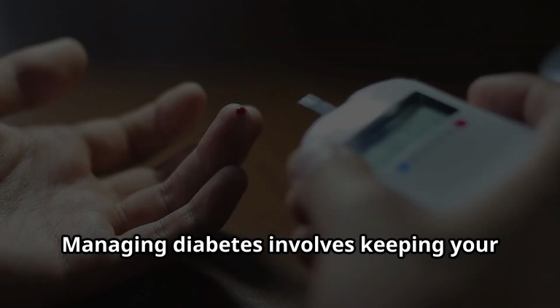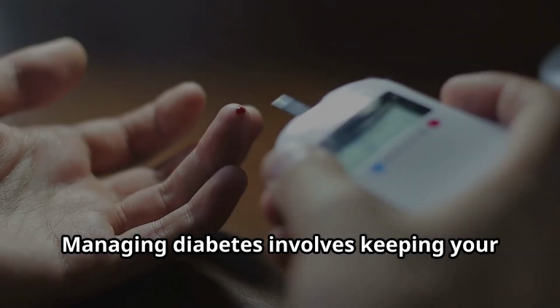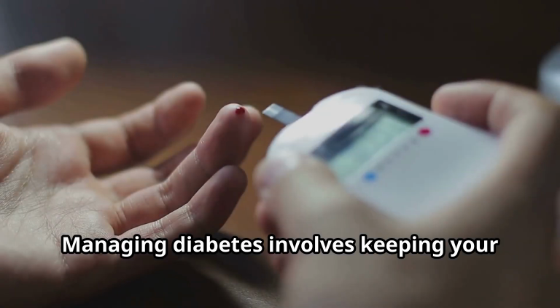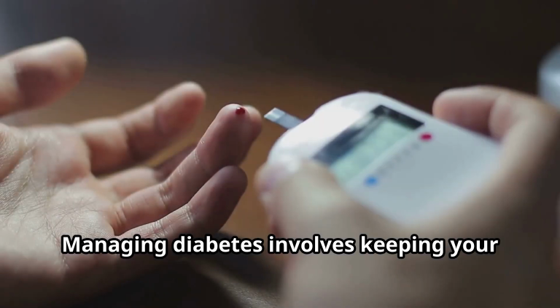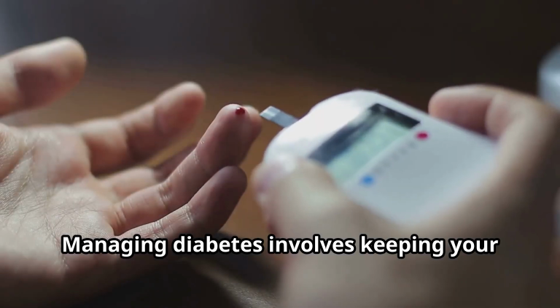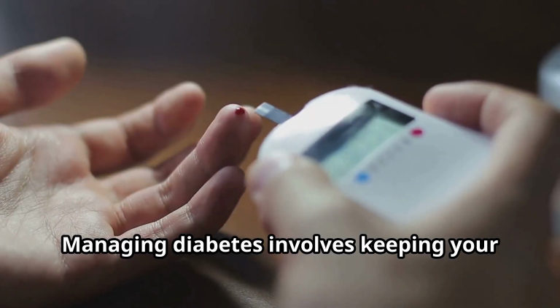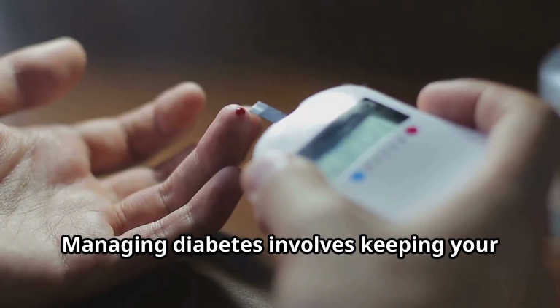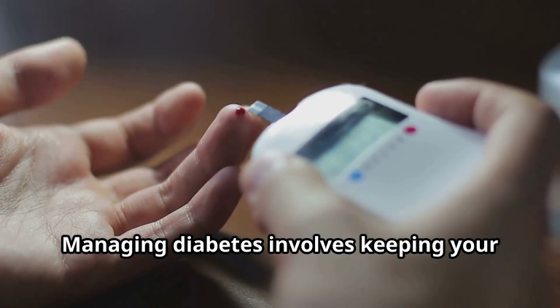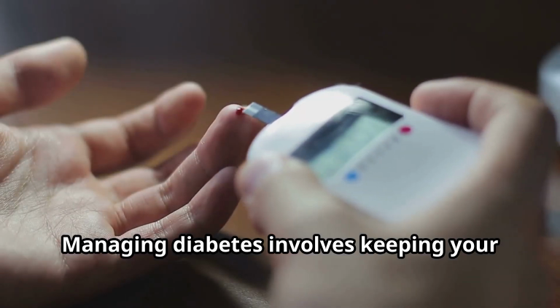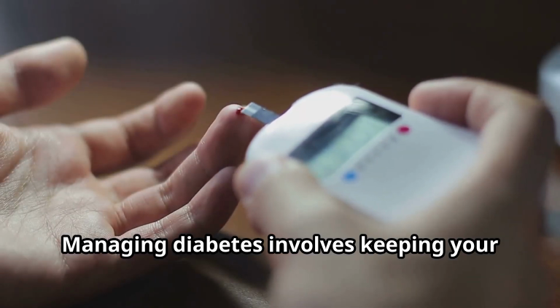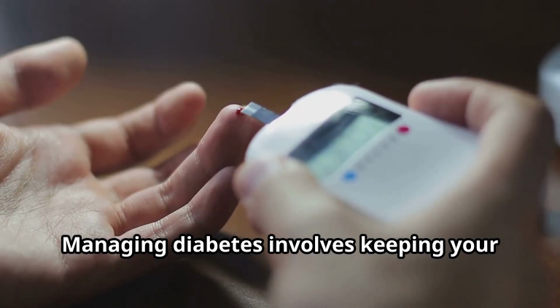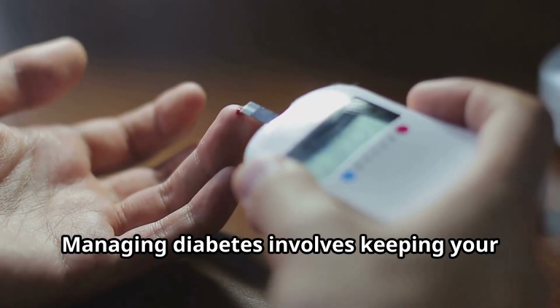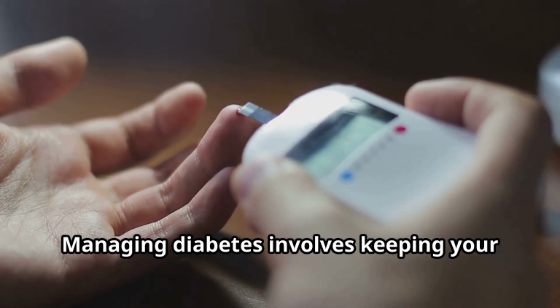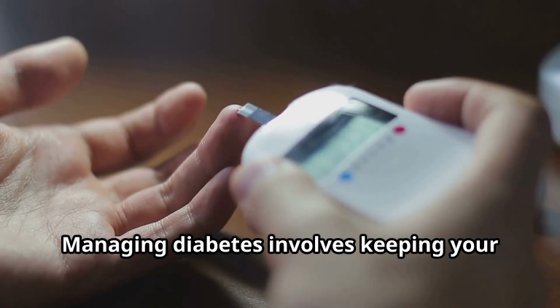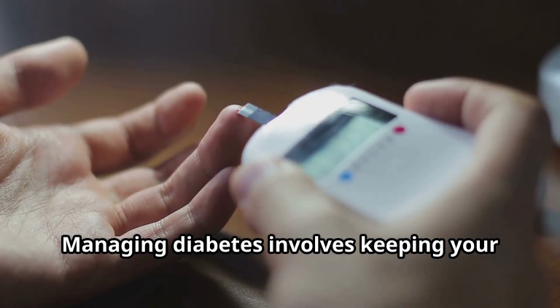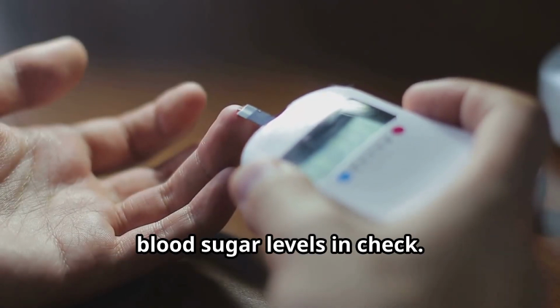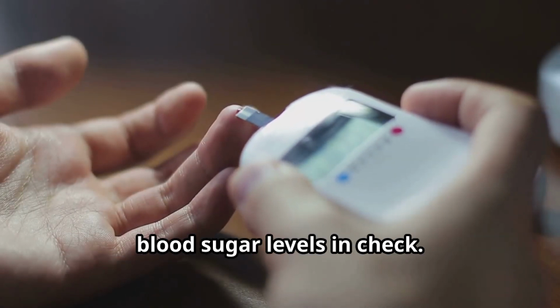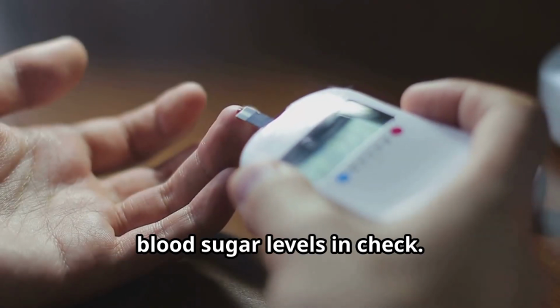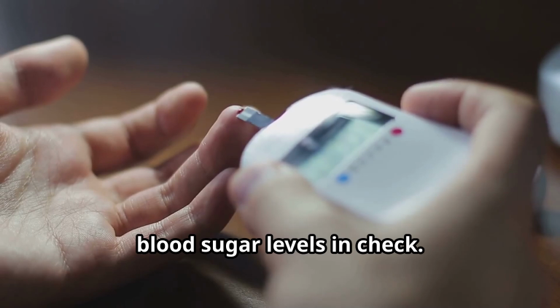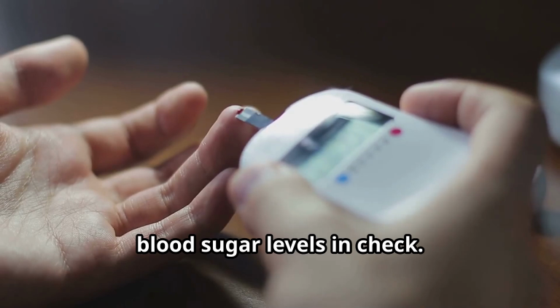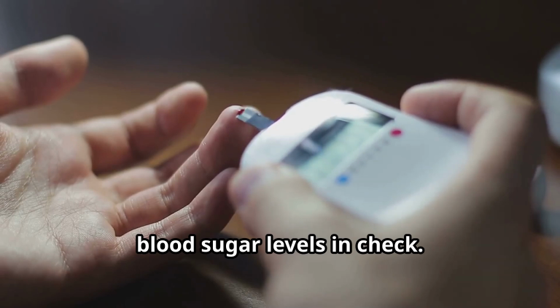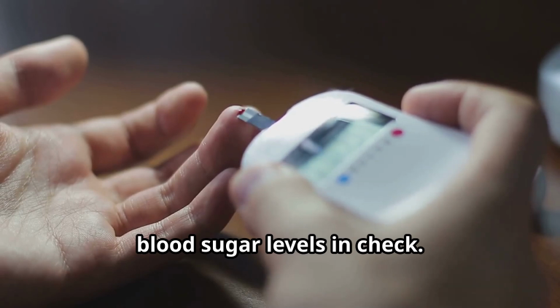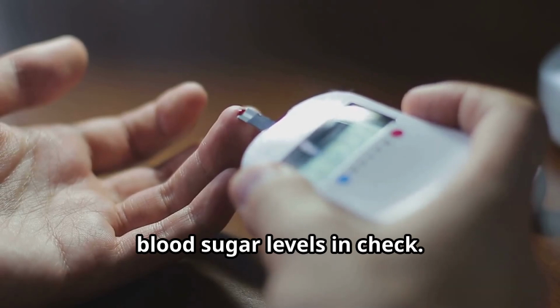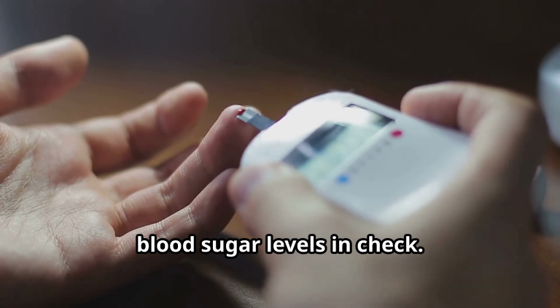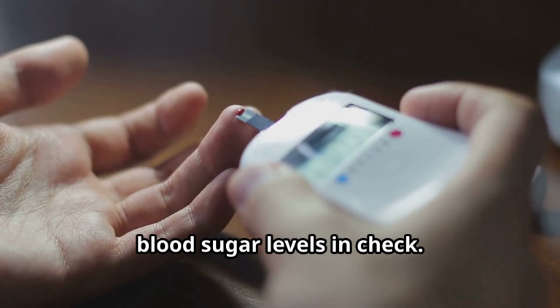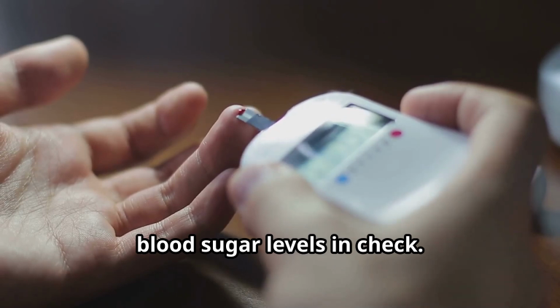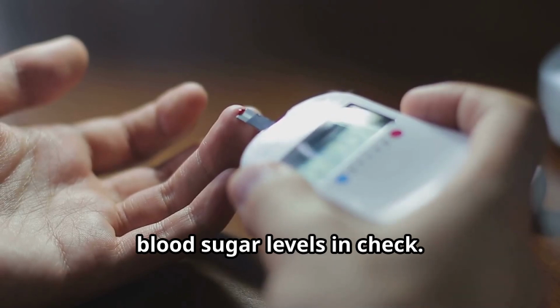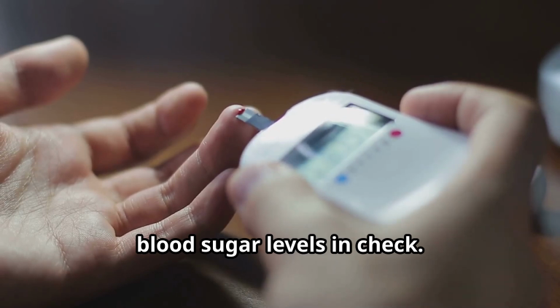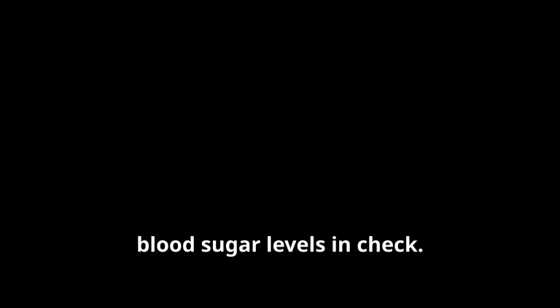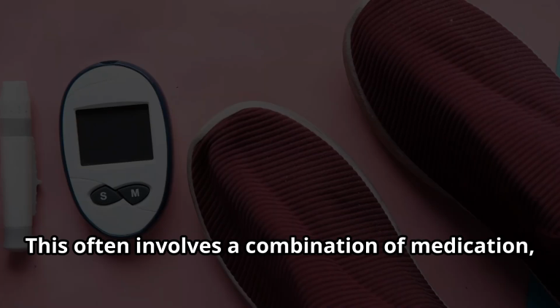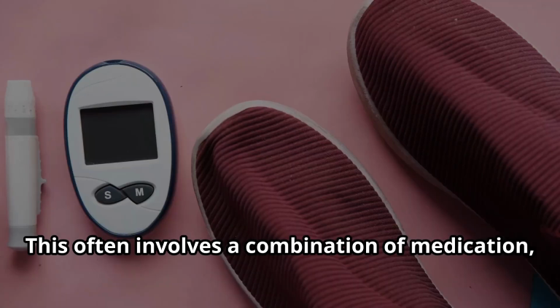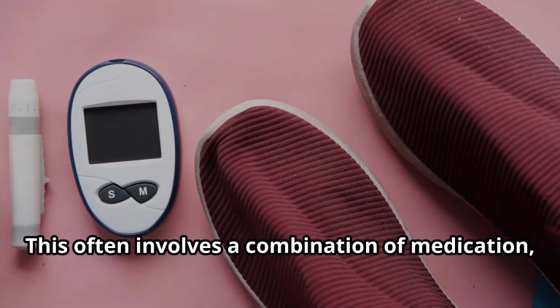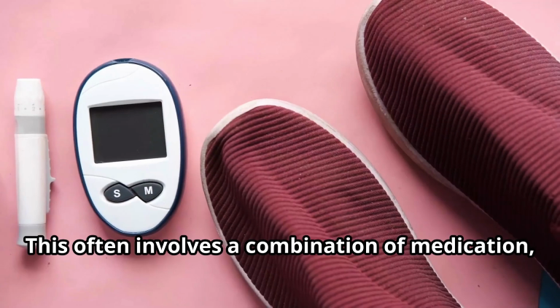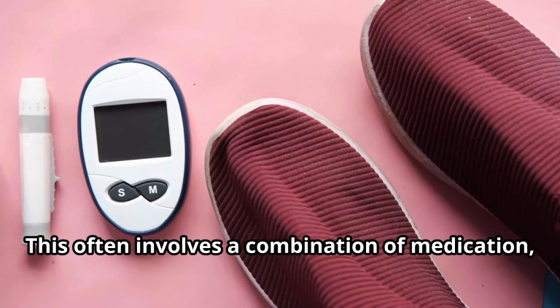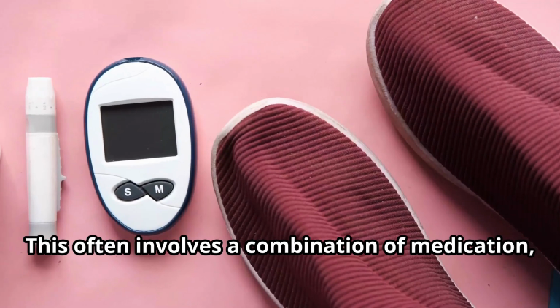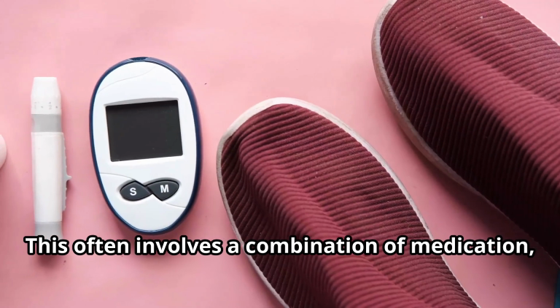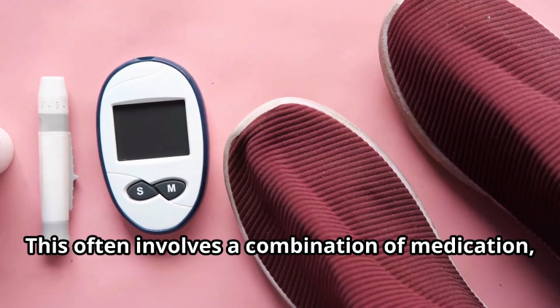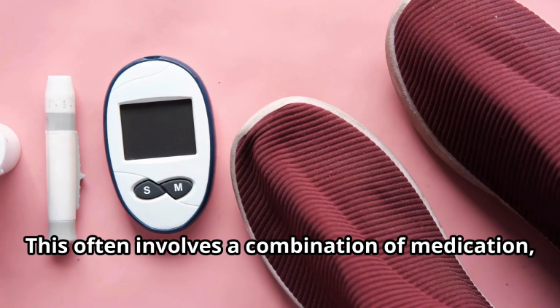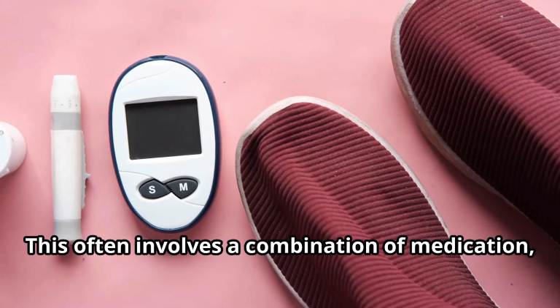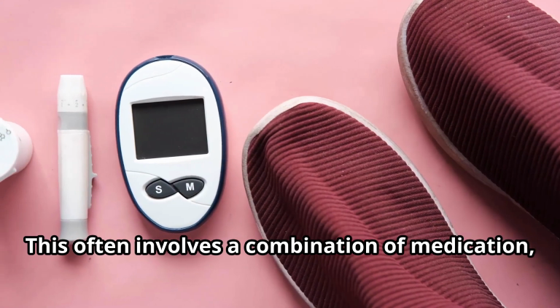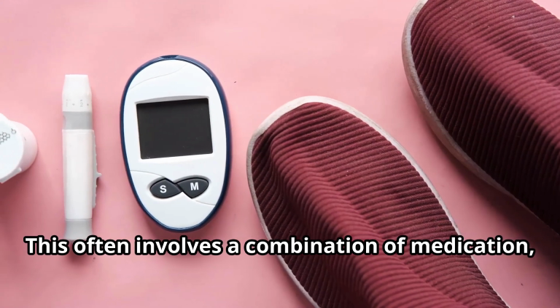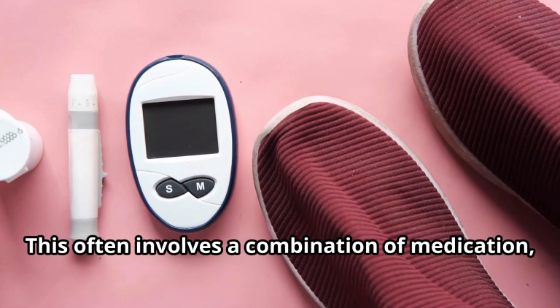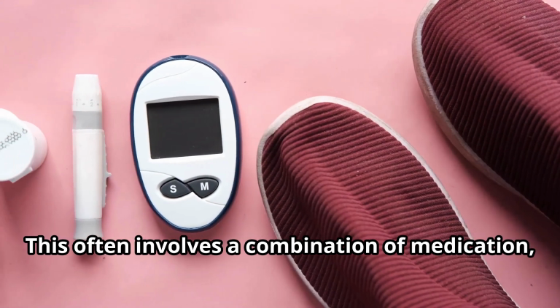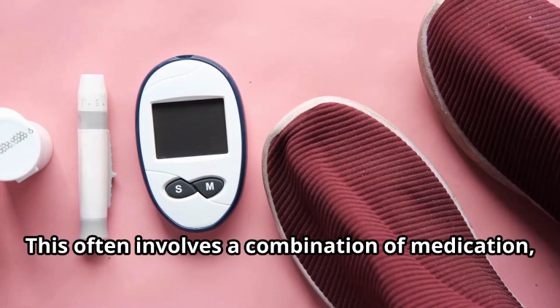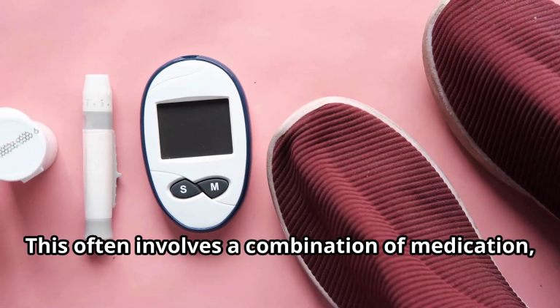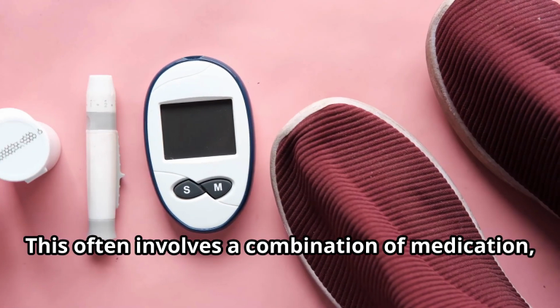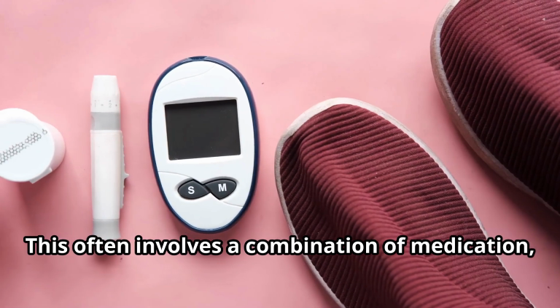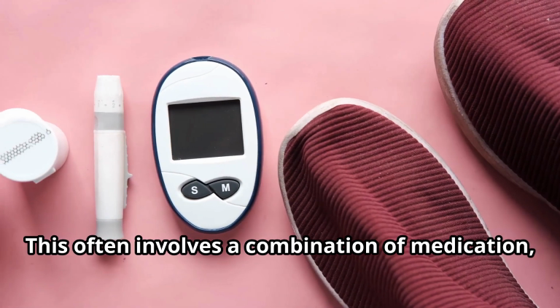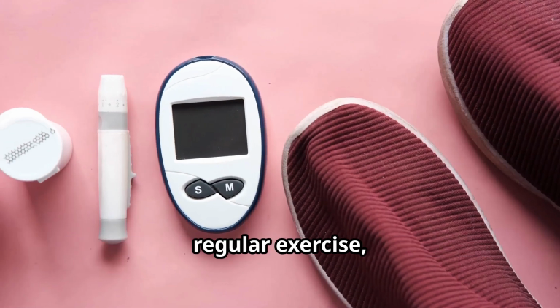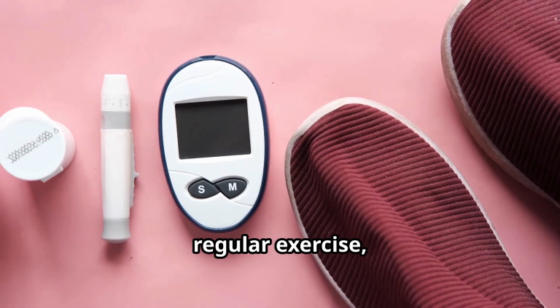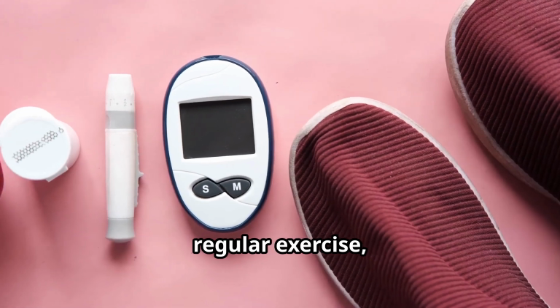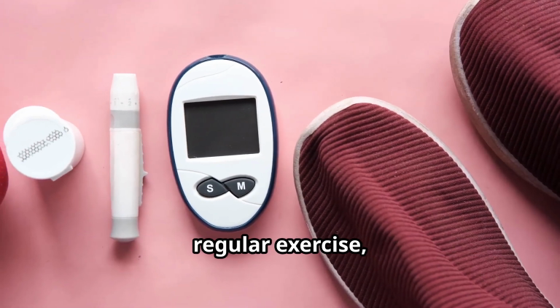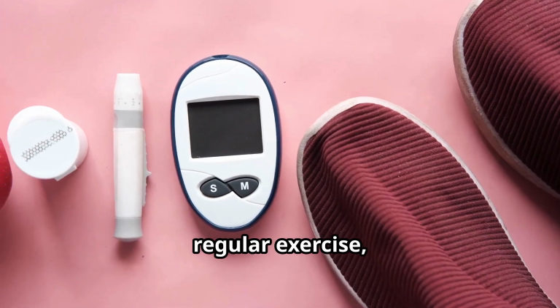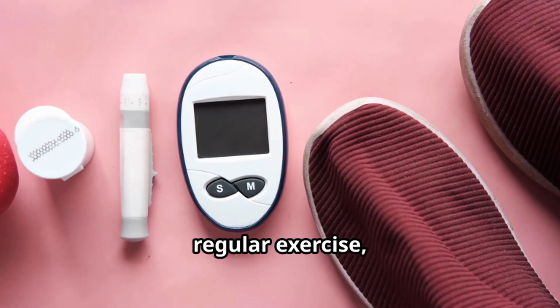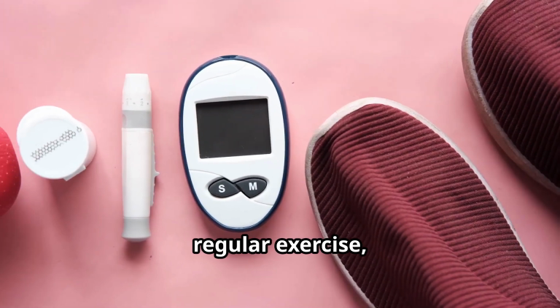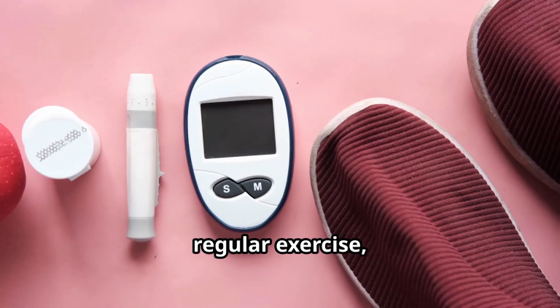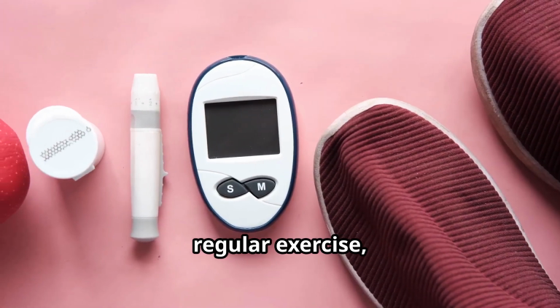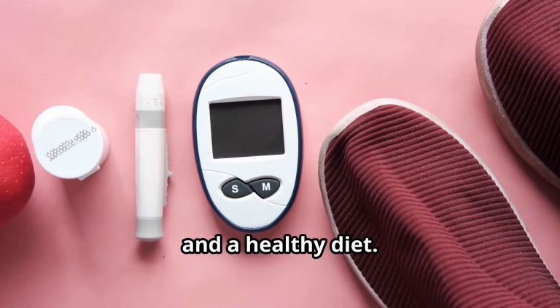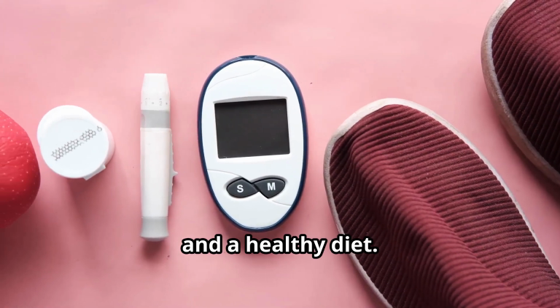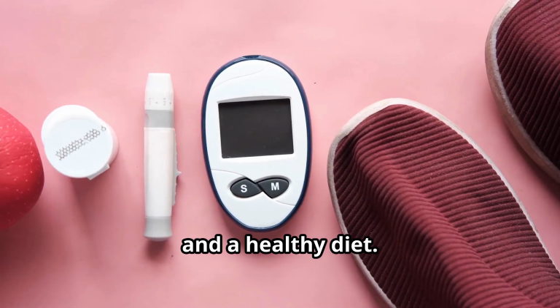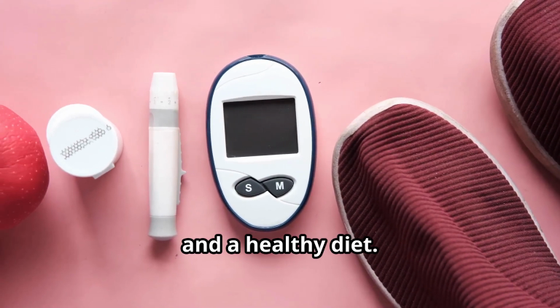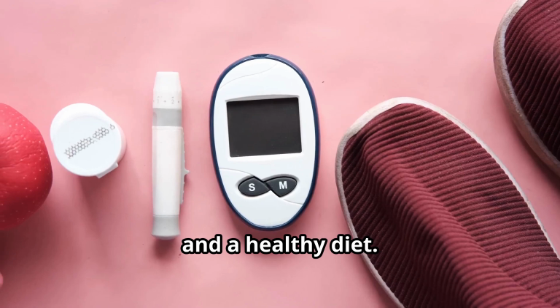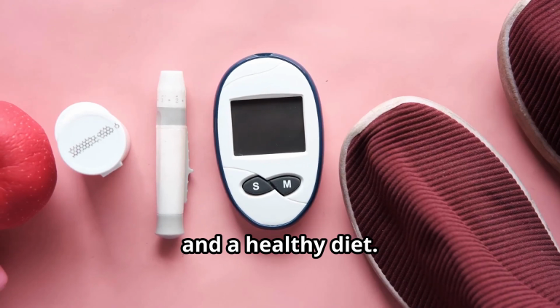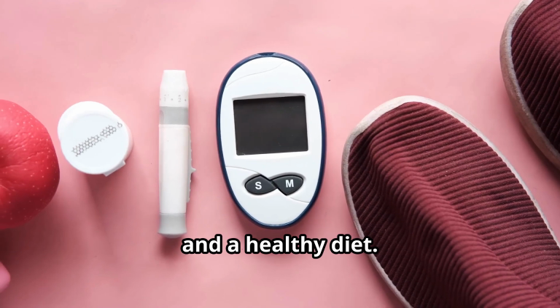Managing diabetes involves keeping your blood sugar levels in check. This often involves a combination of medication, regular exercise, and a healthy diet.